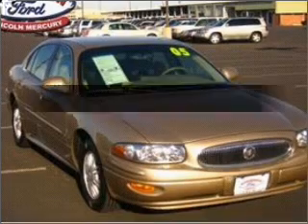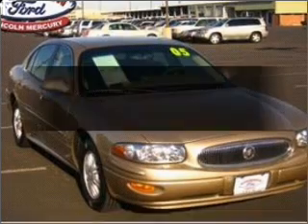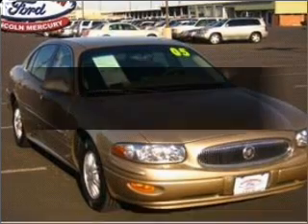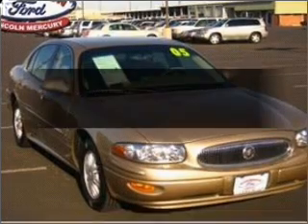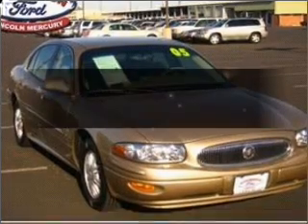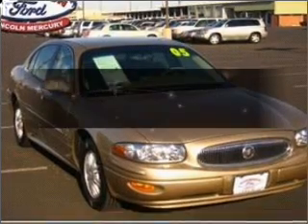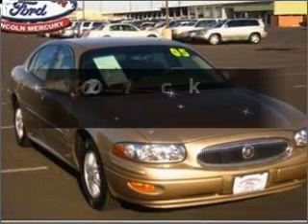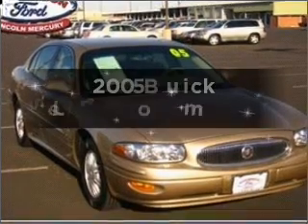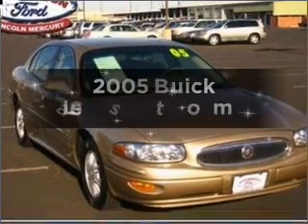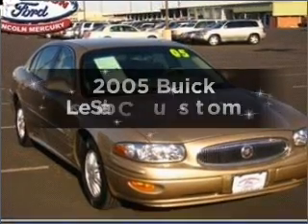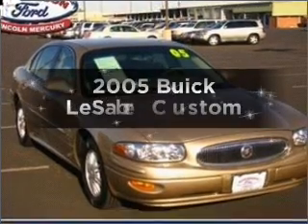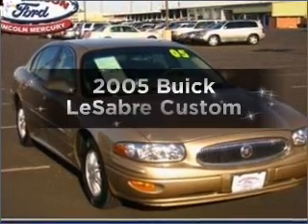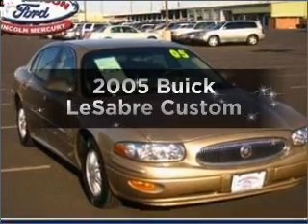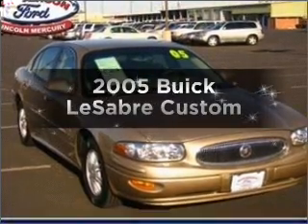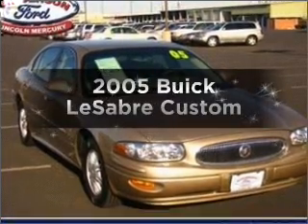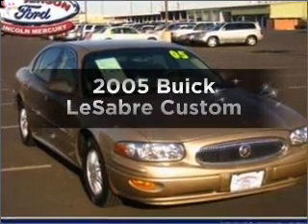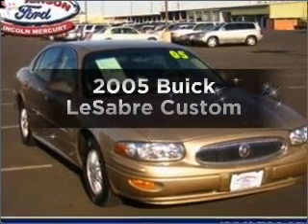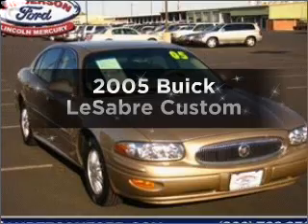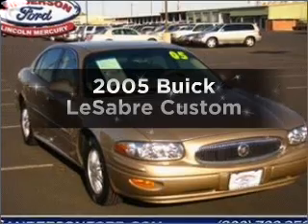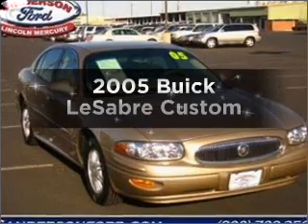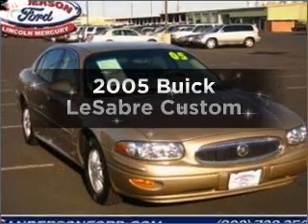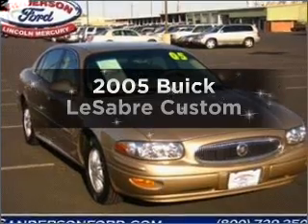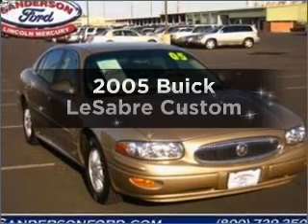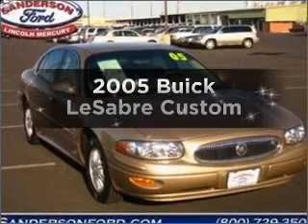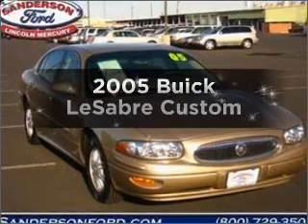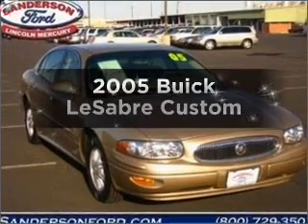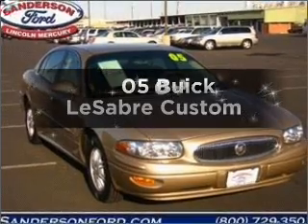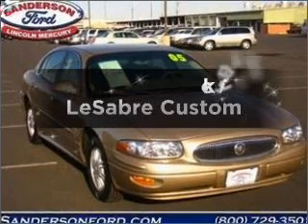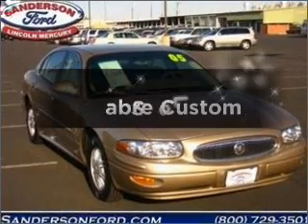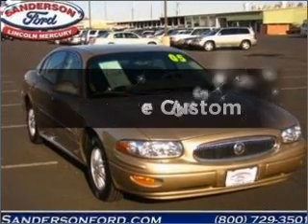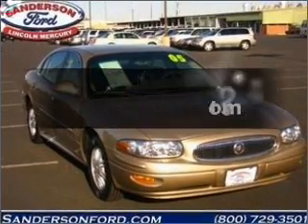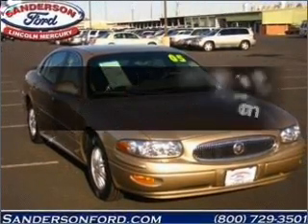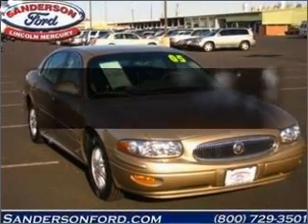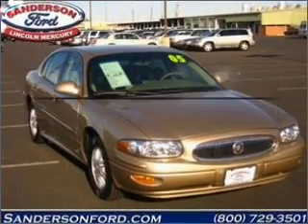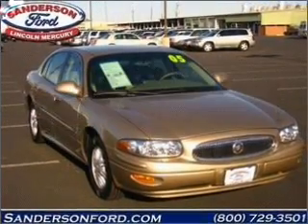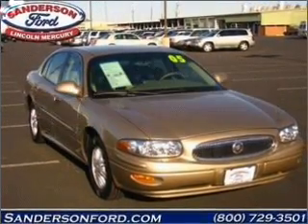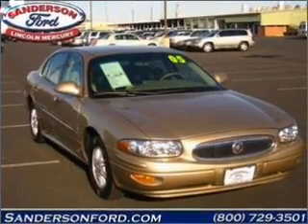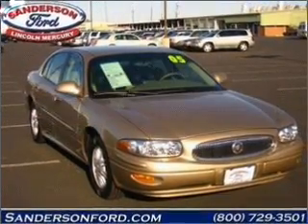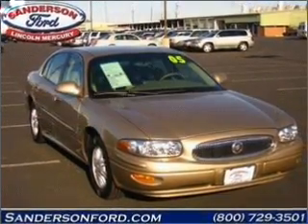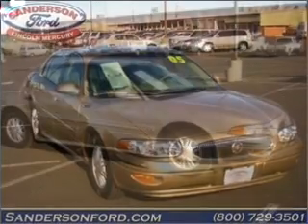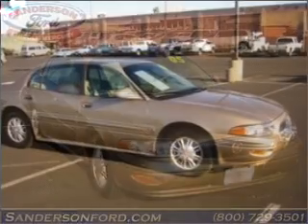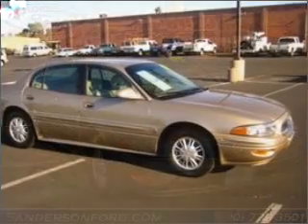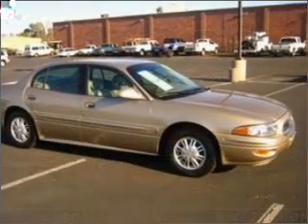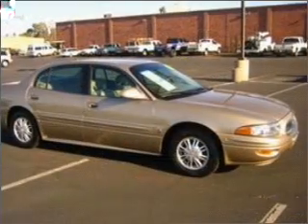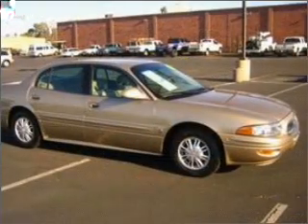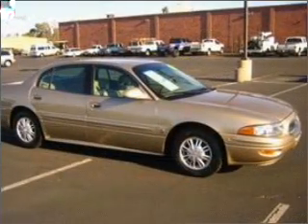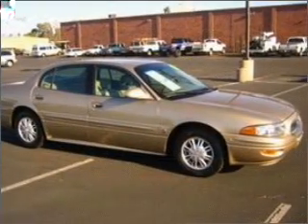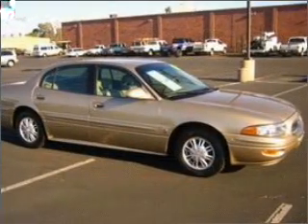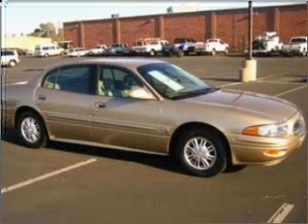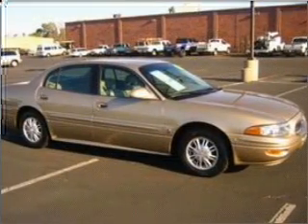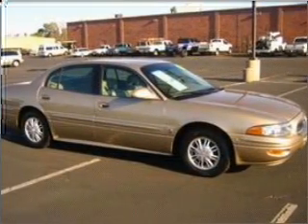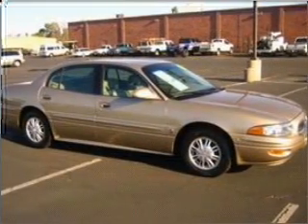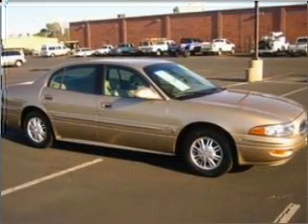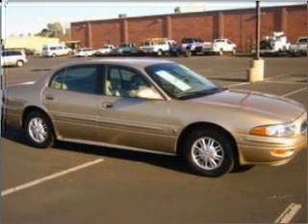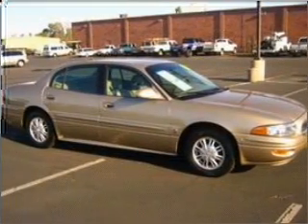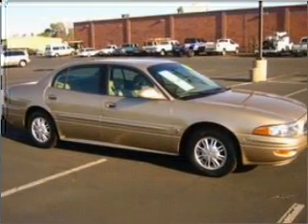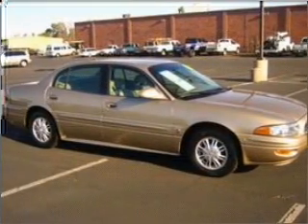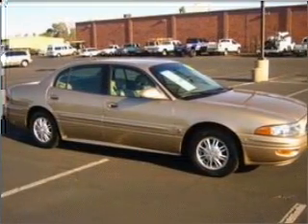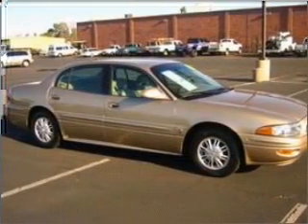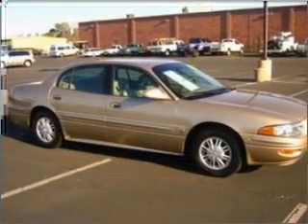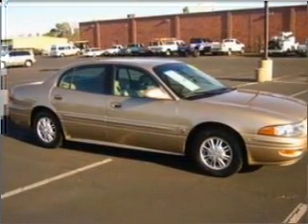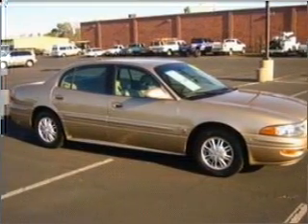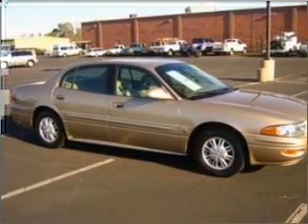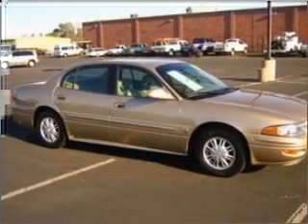Get noticed in this 2005 Buick LeSabre. Travel the roads in style and comfort in this great vehicle.